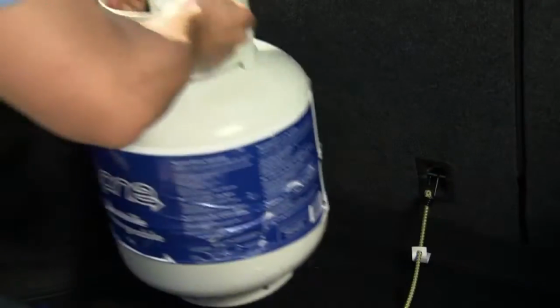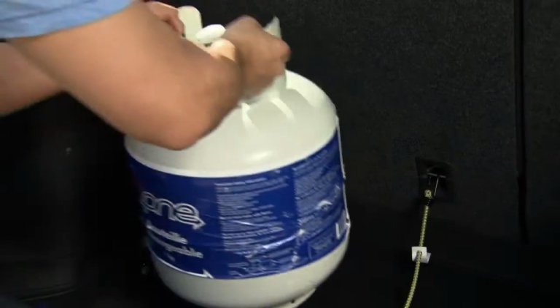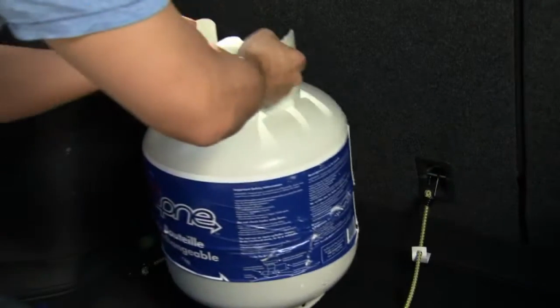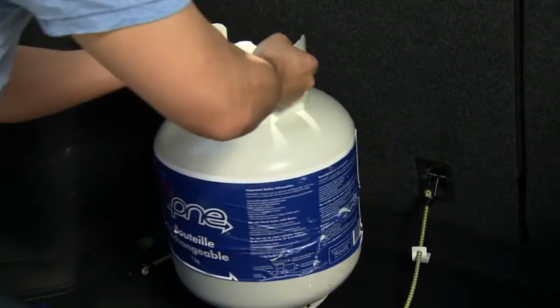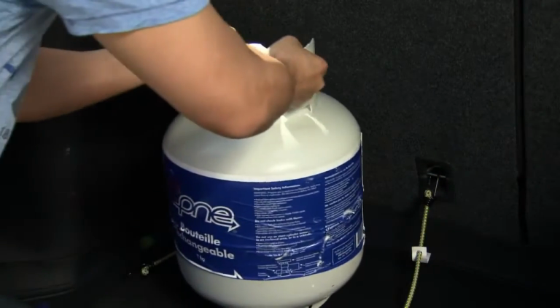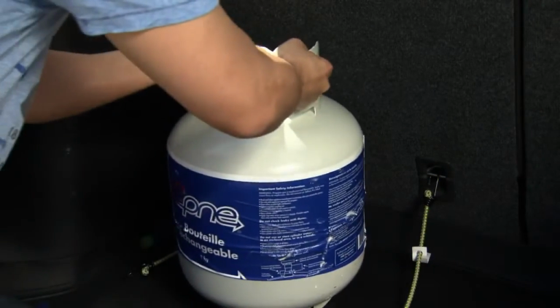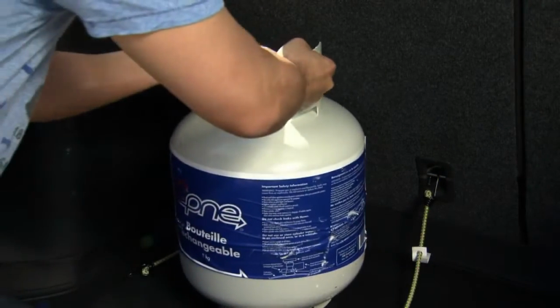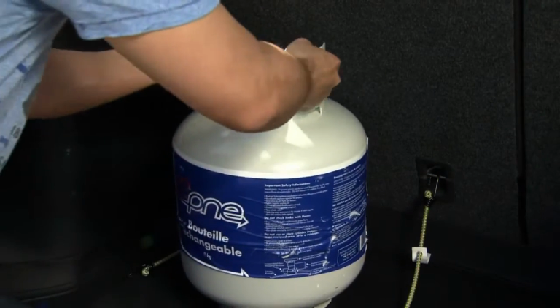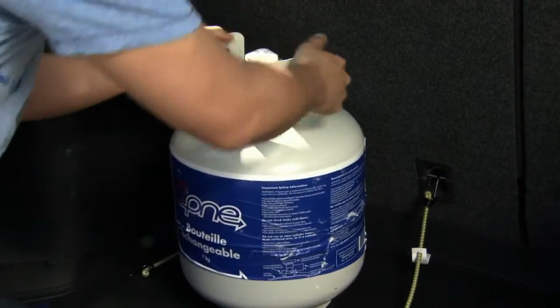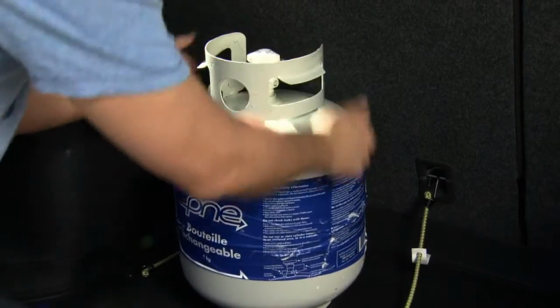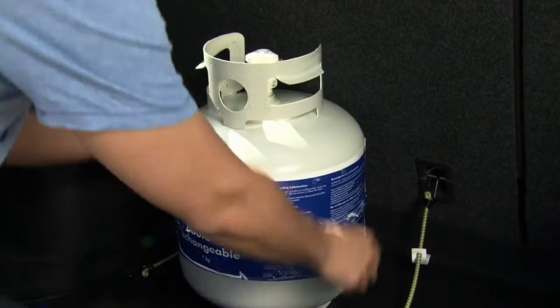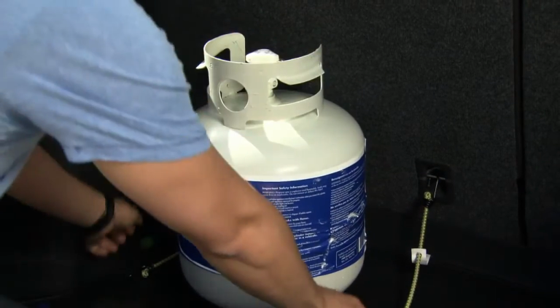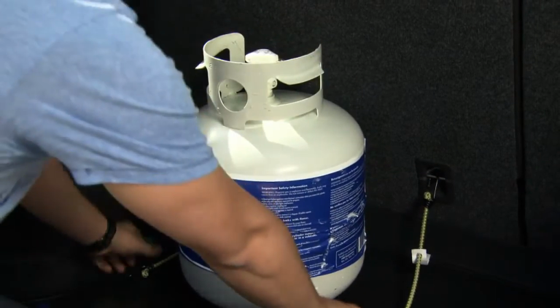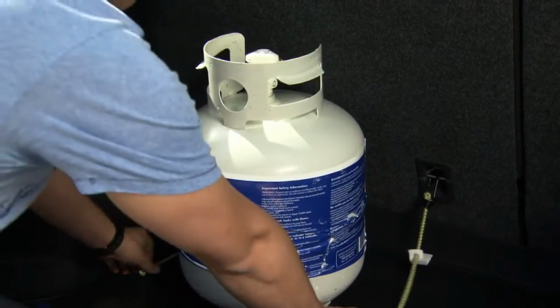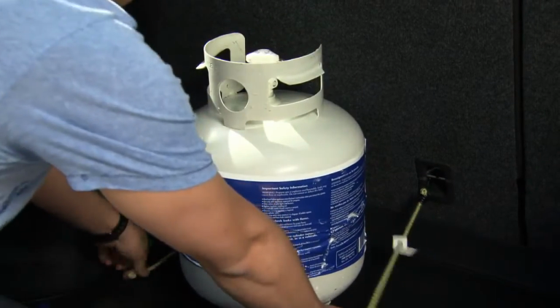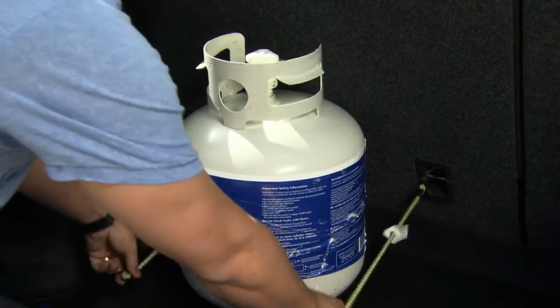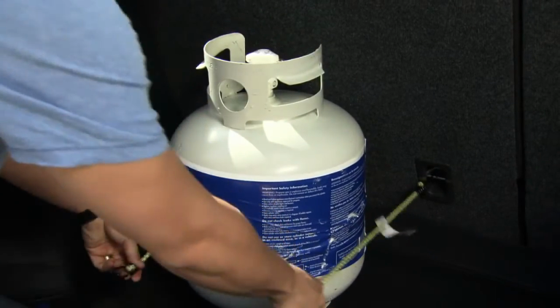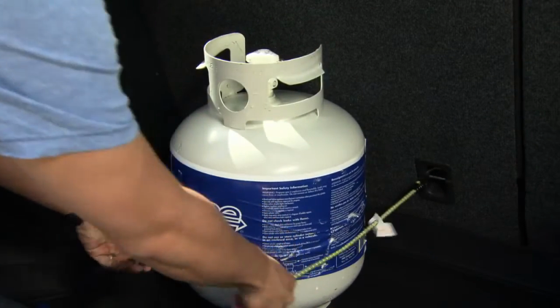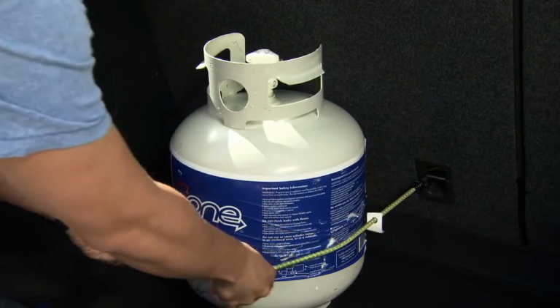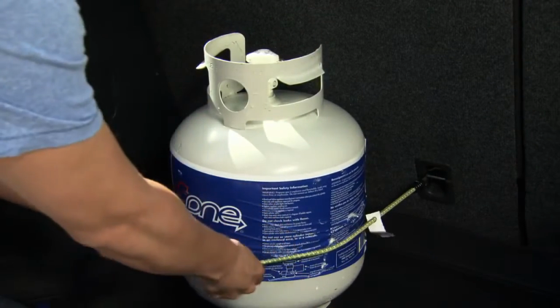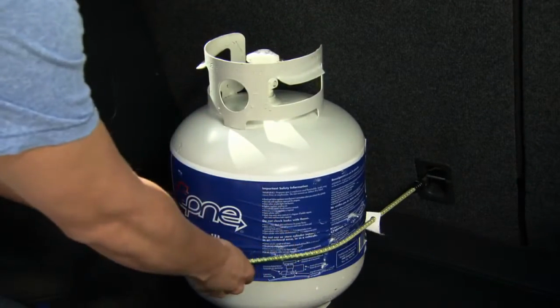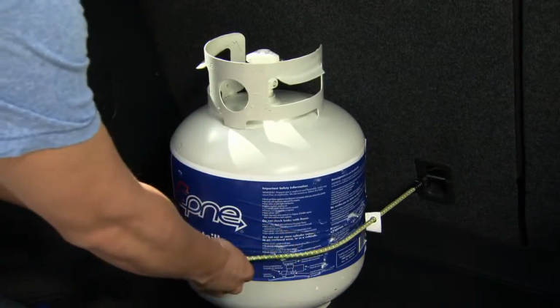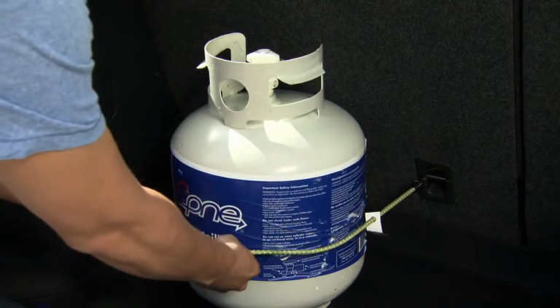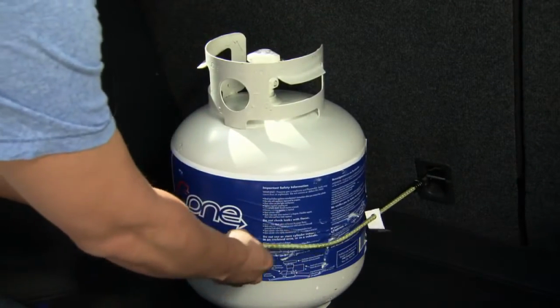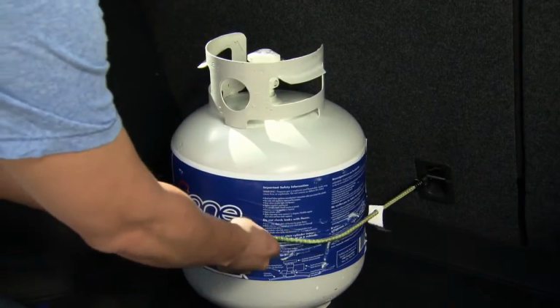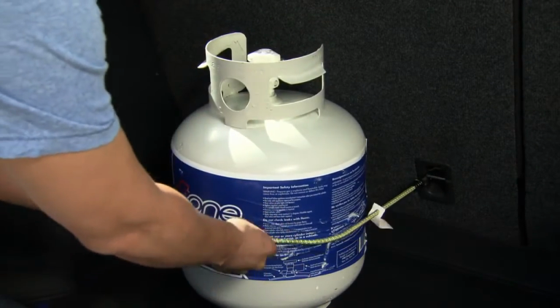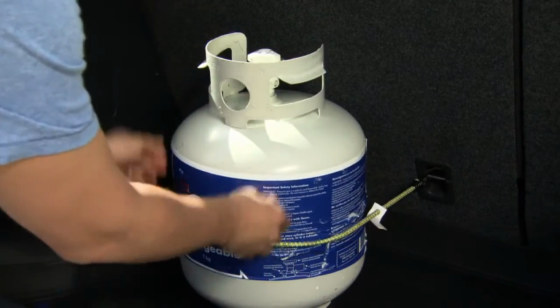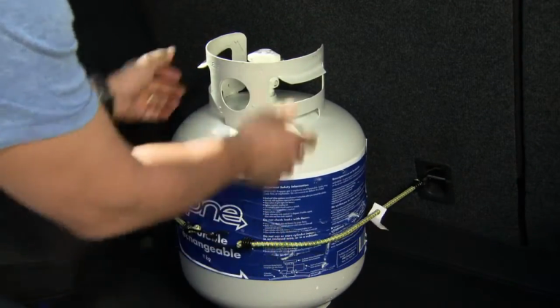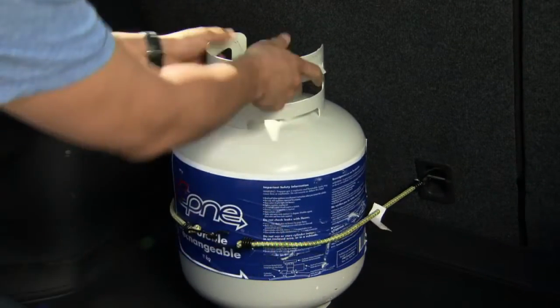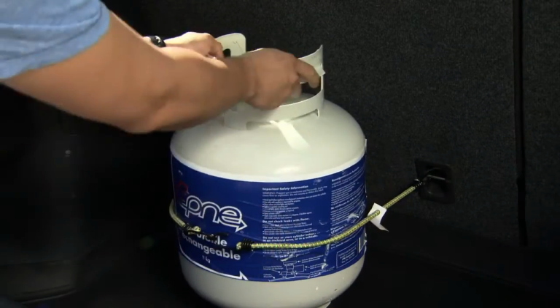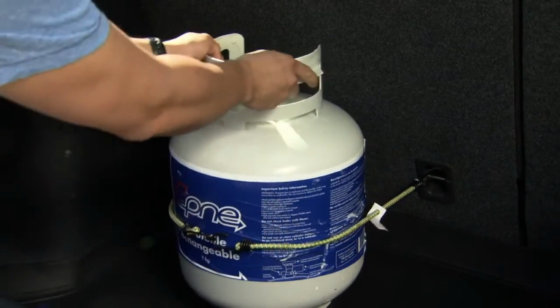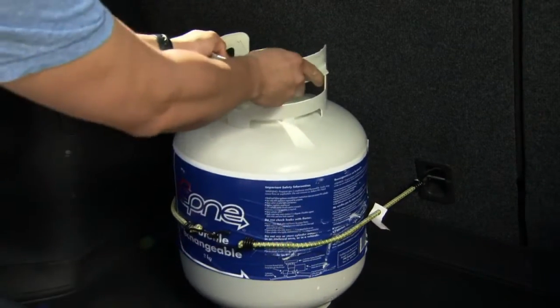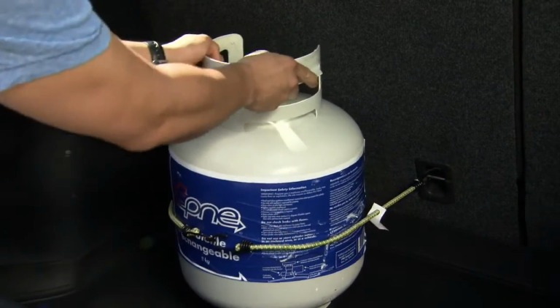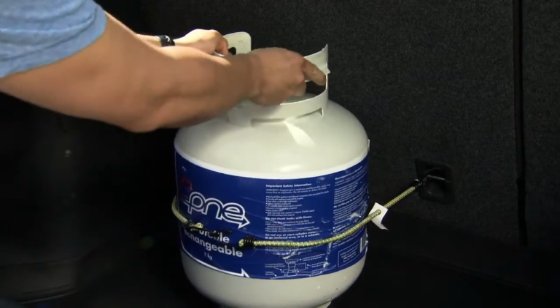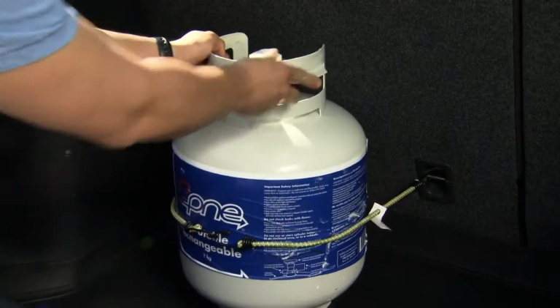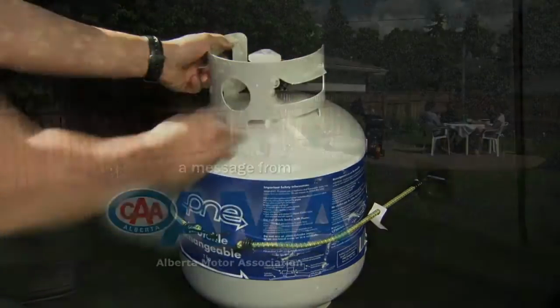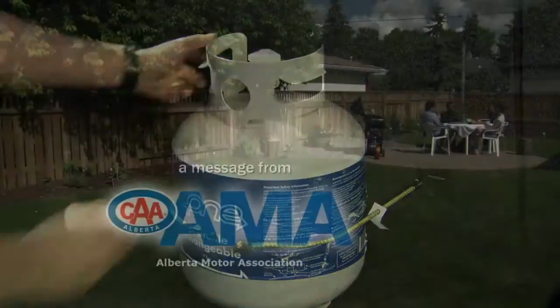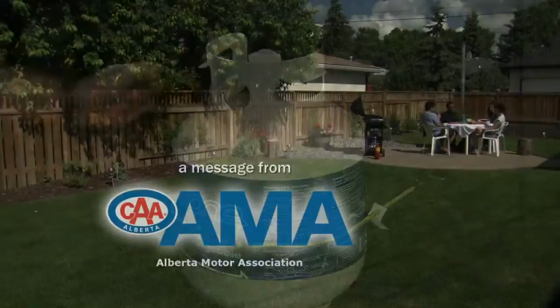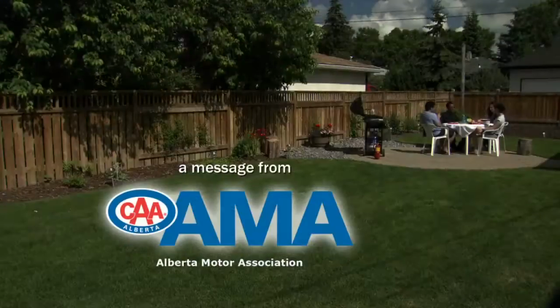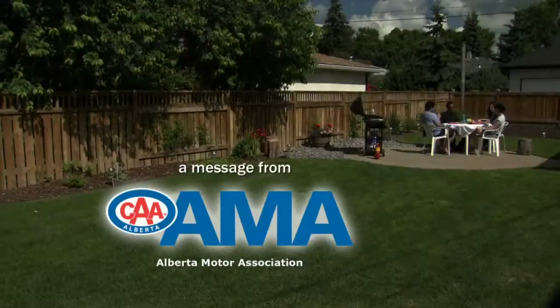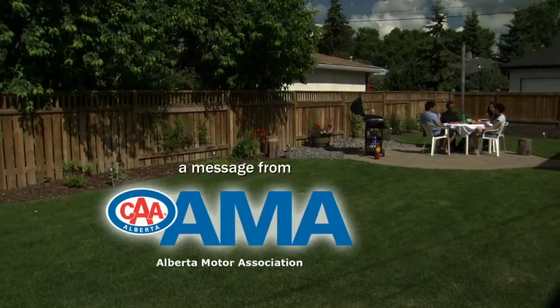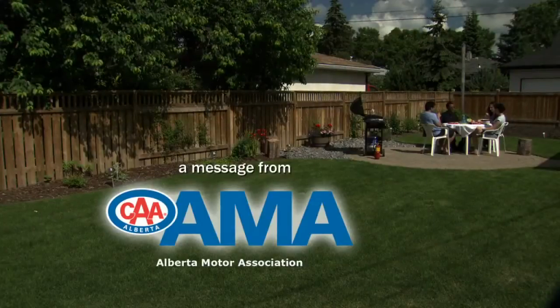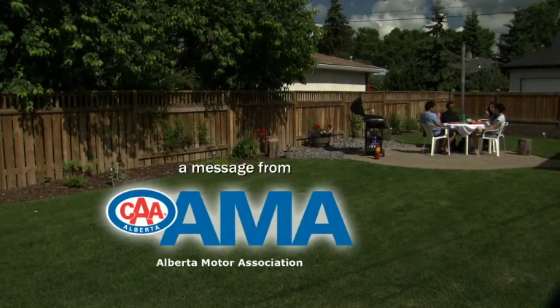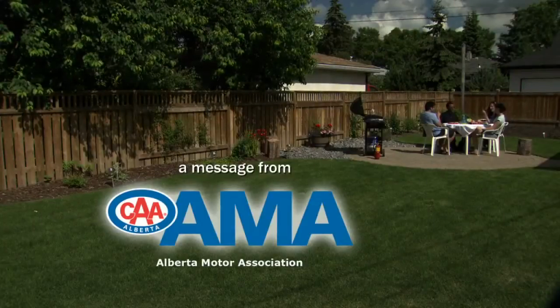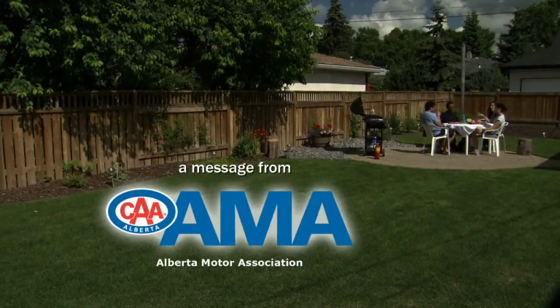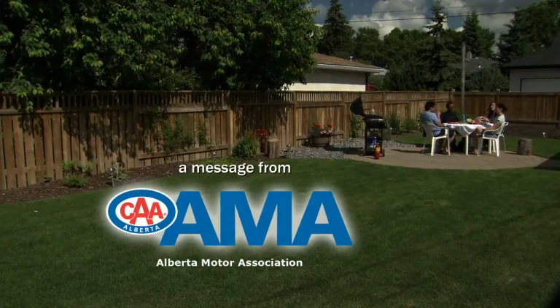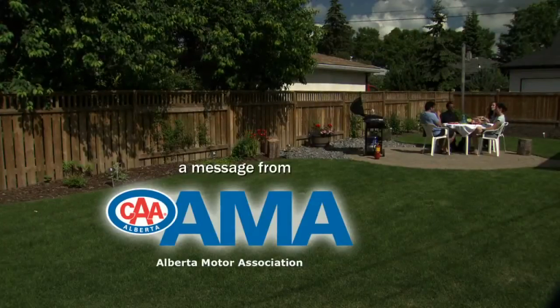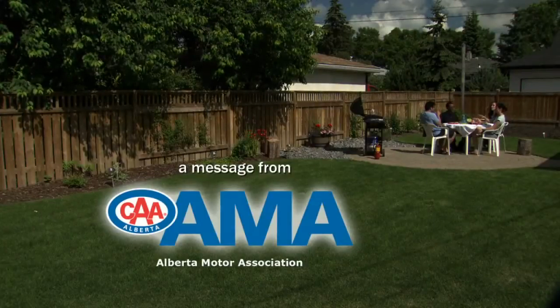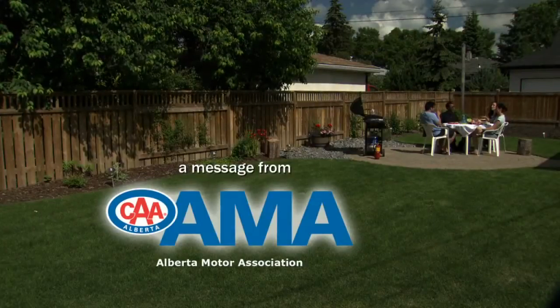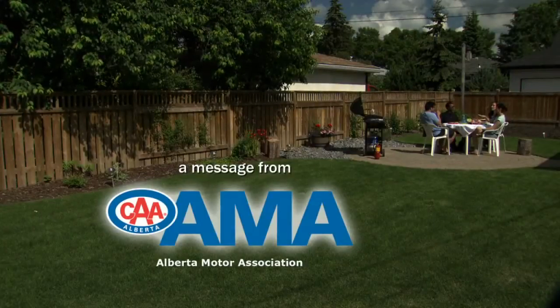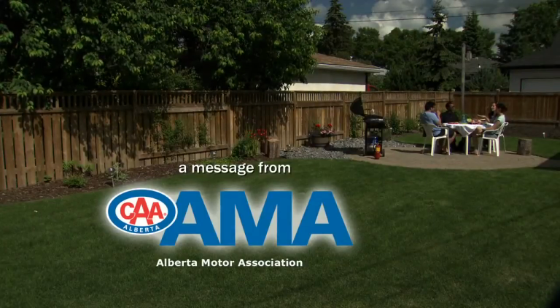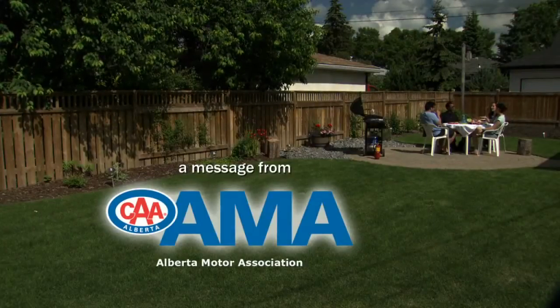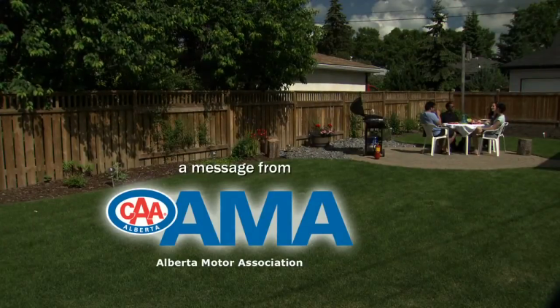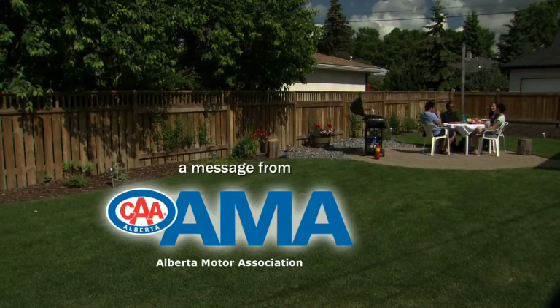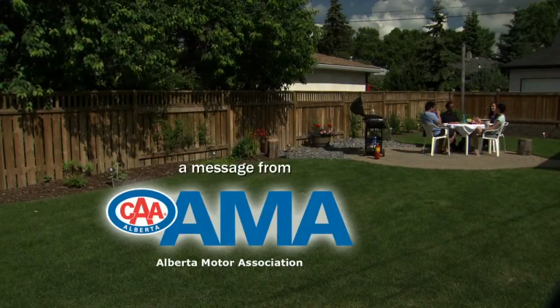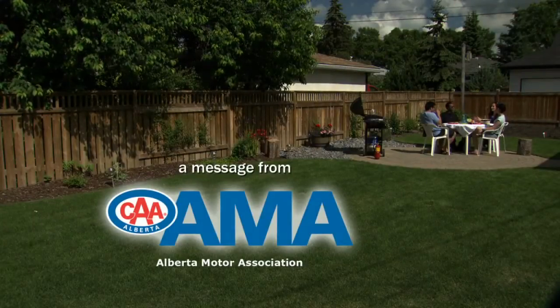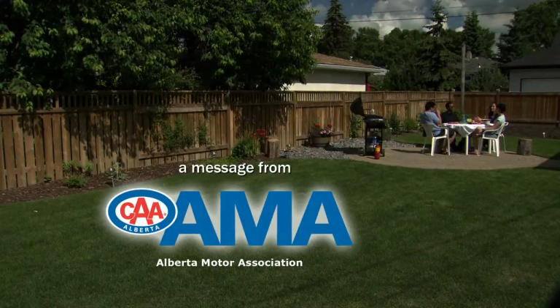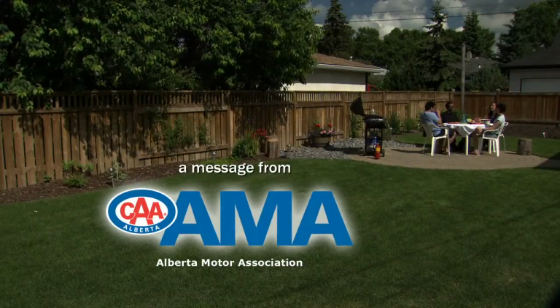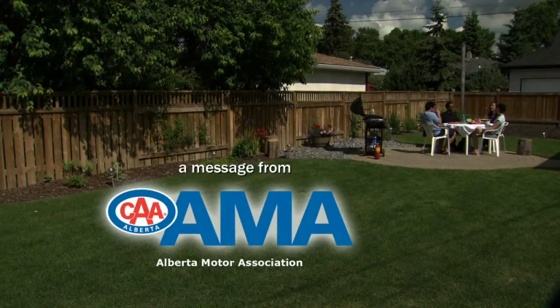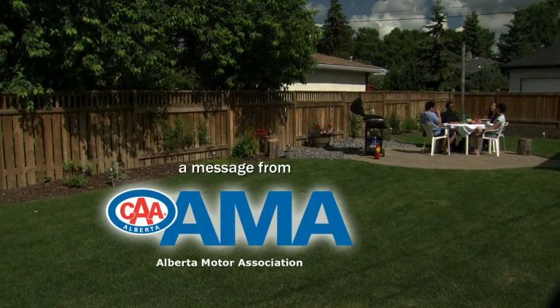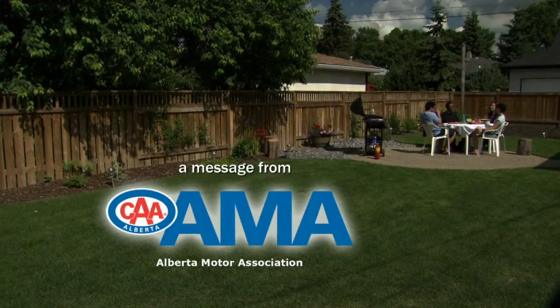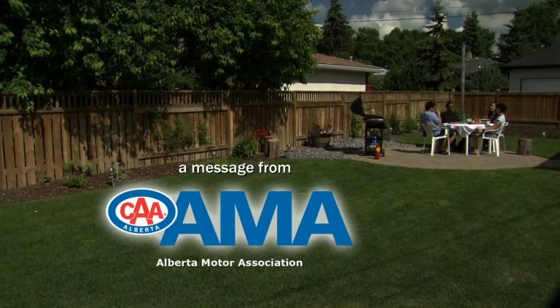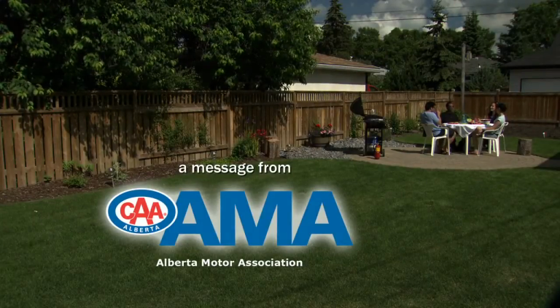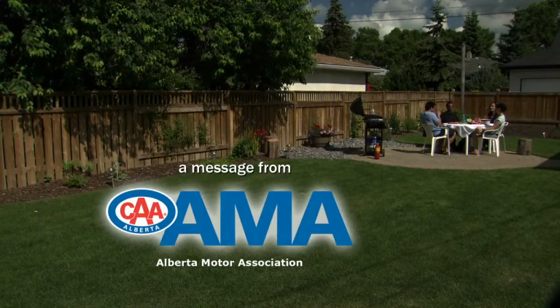When refilling a propane tank, take it directly to and from the station. Be smart and remember, you're cooking with fire.